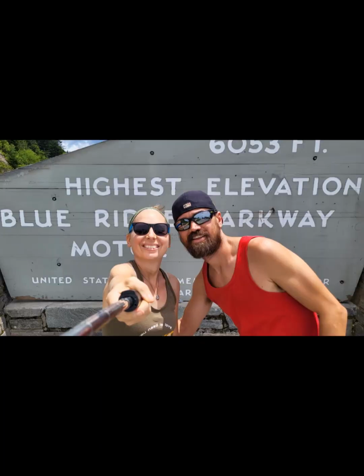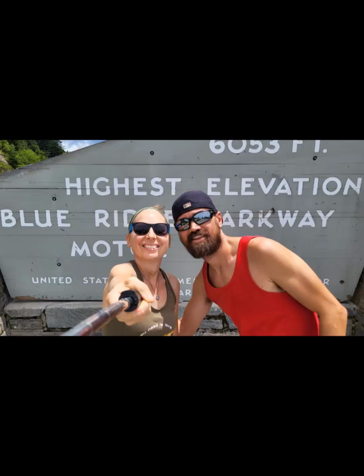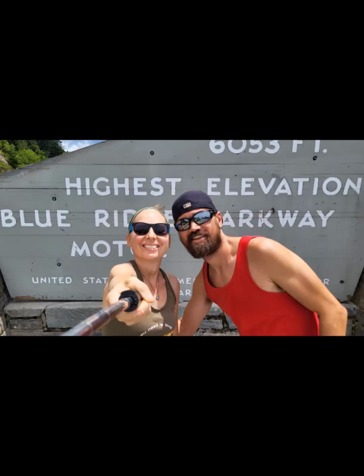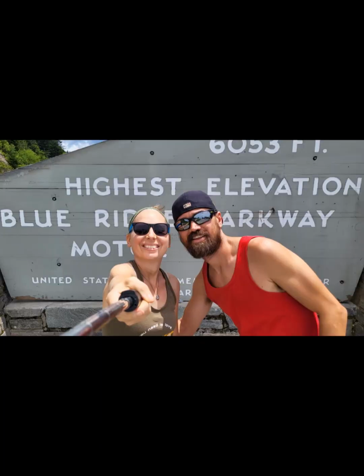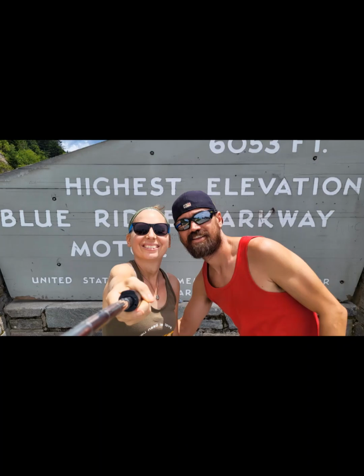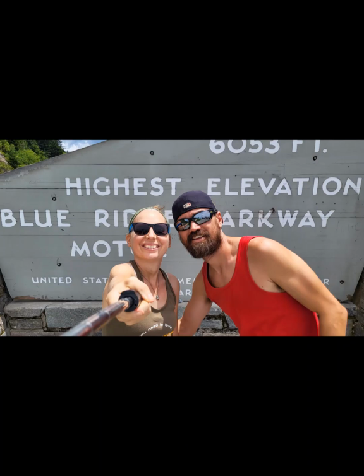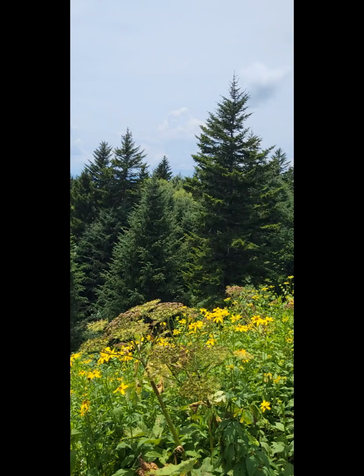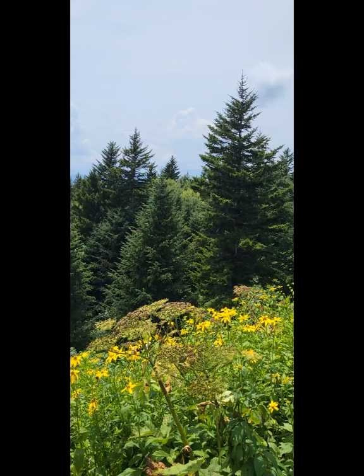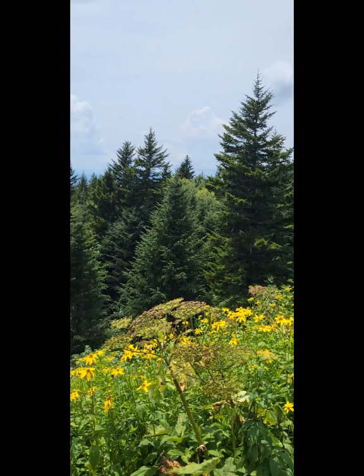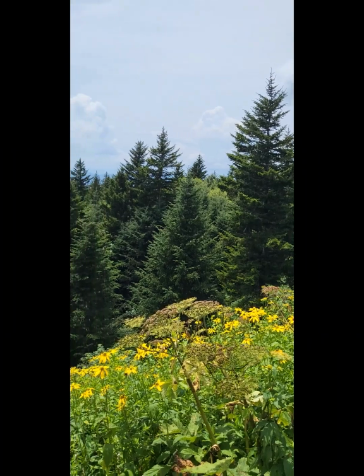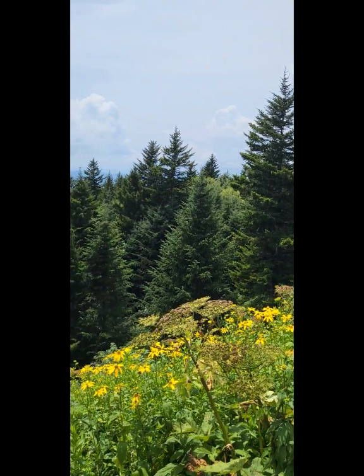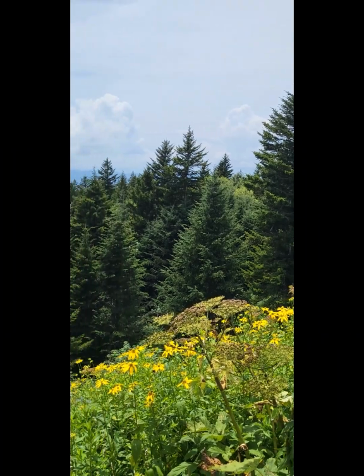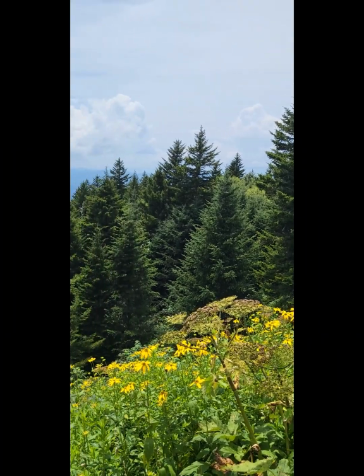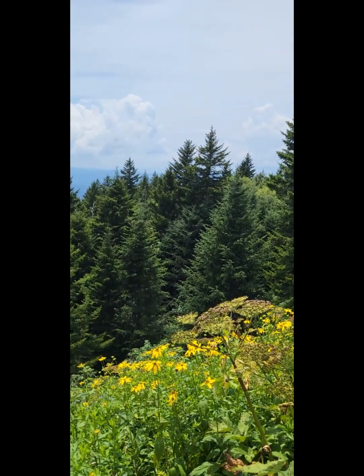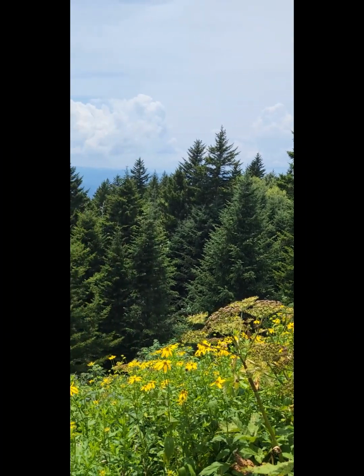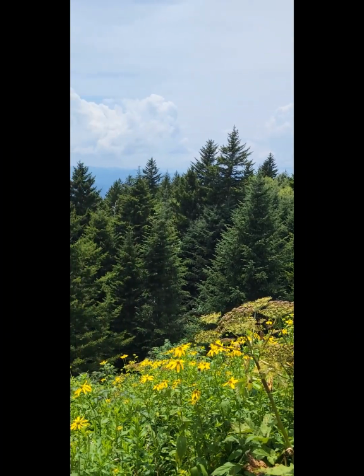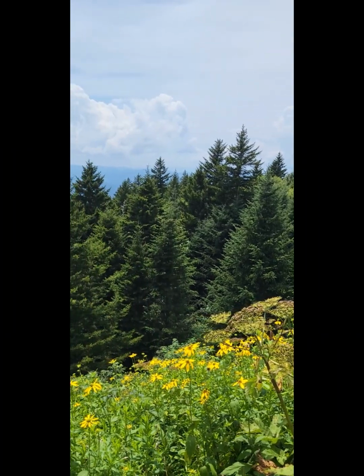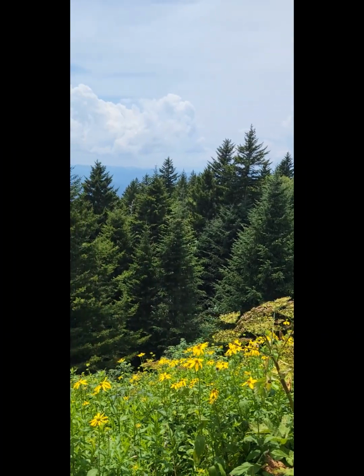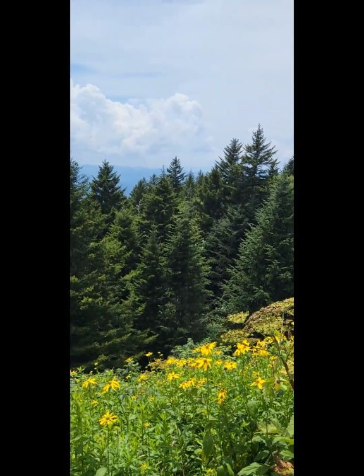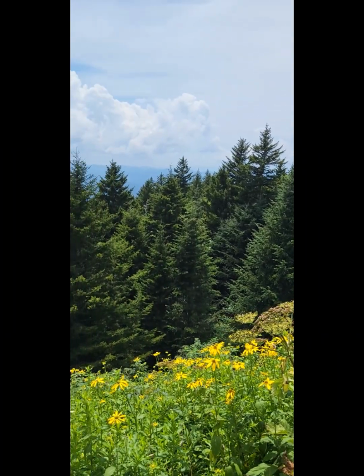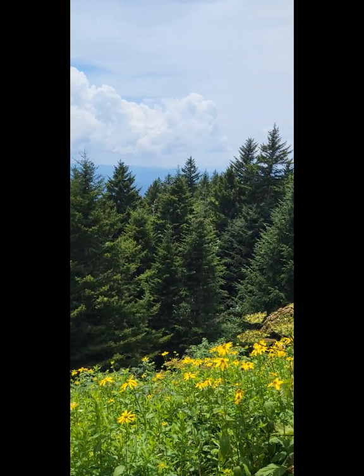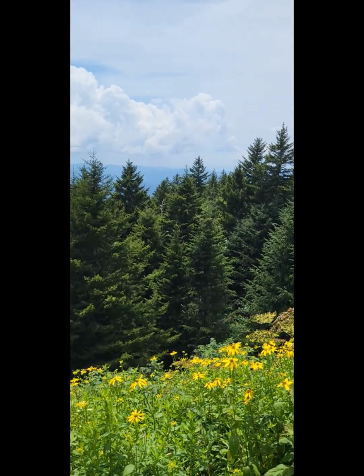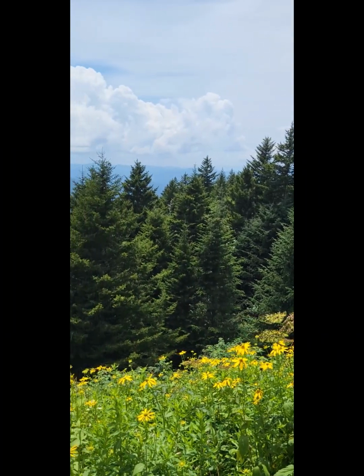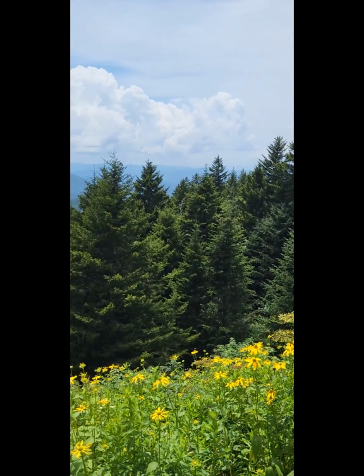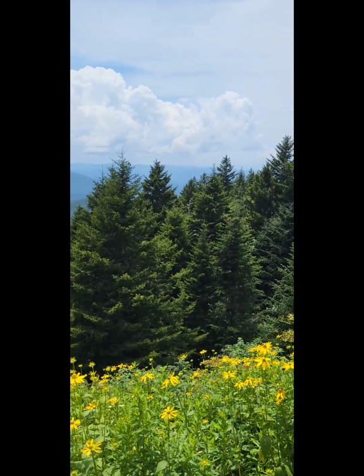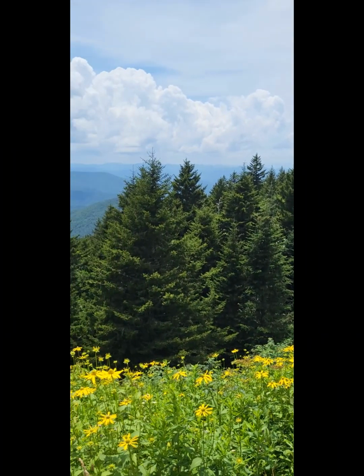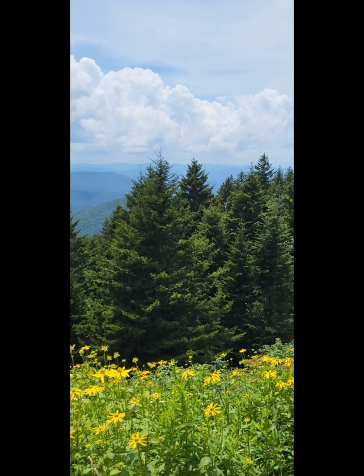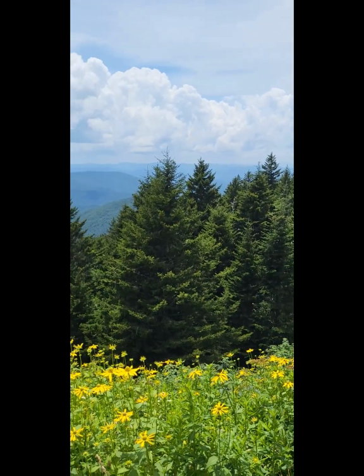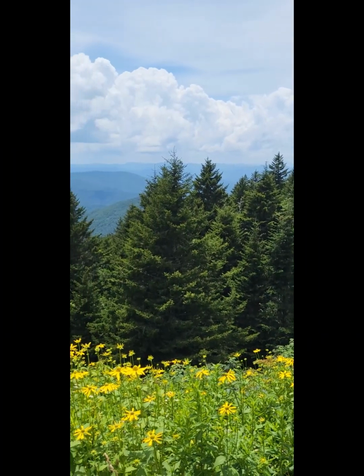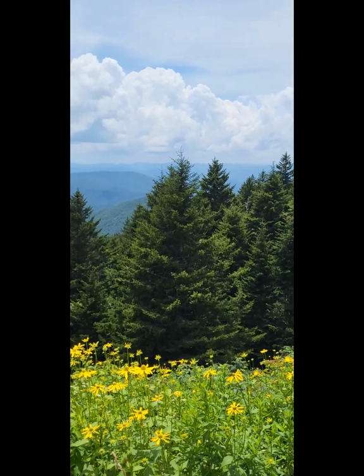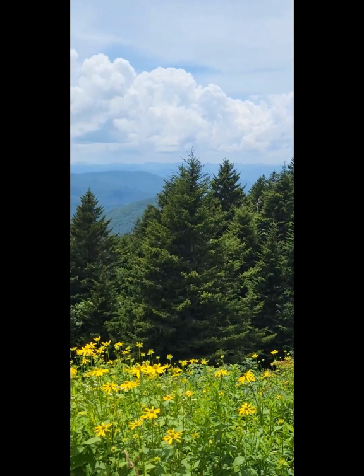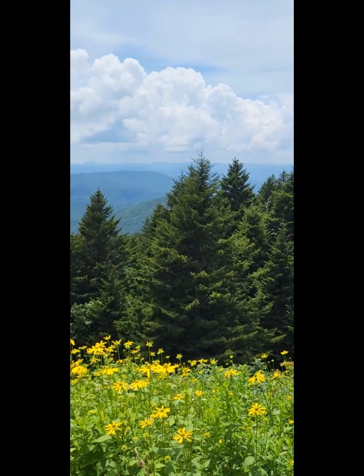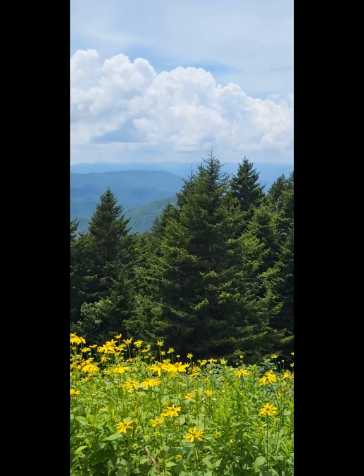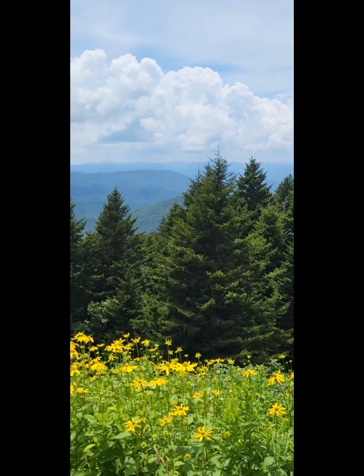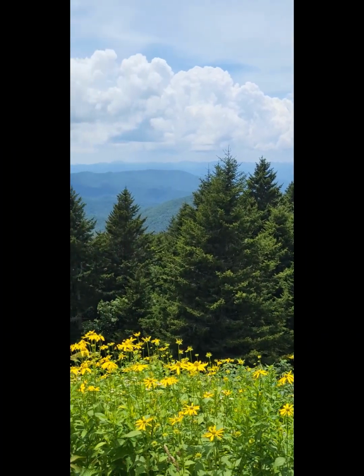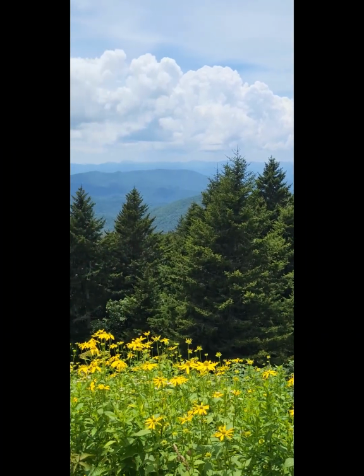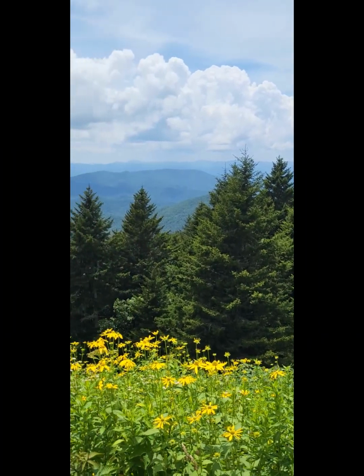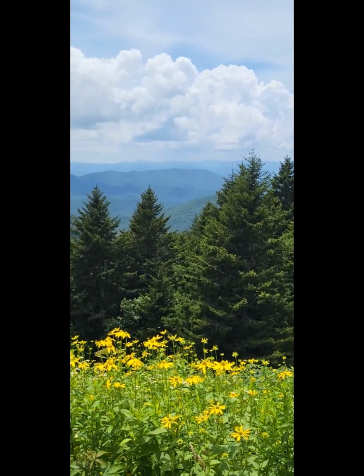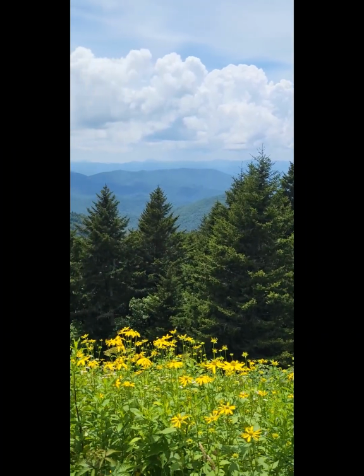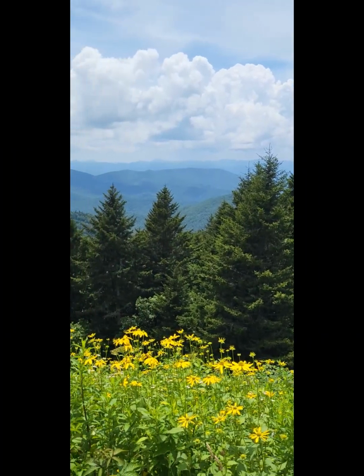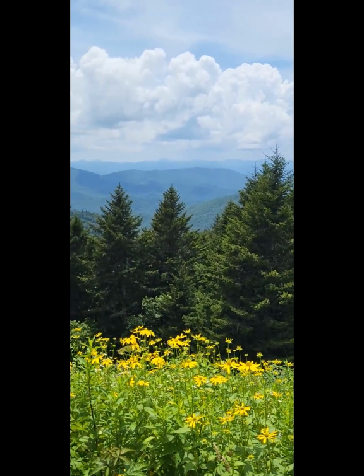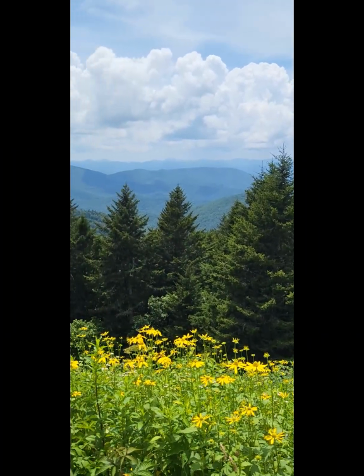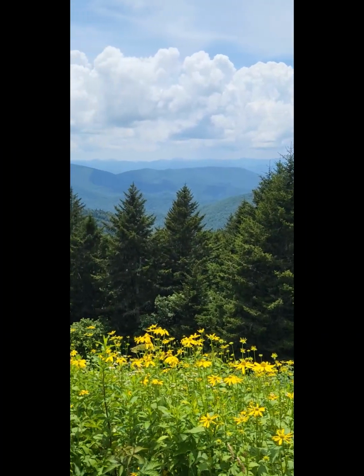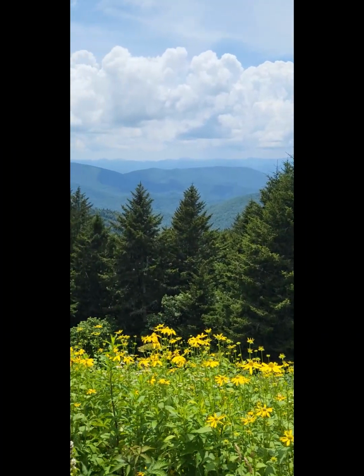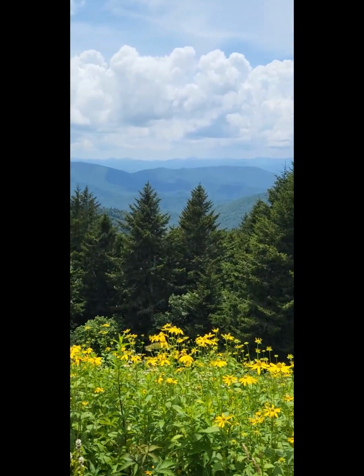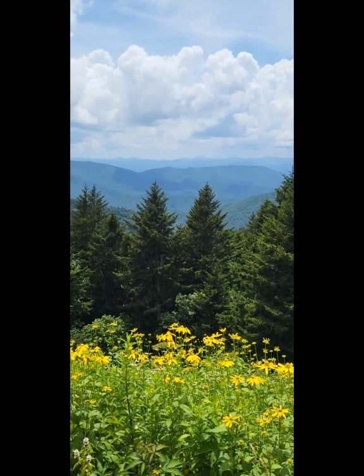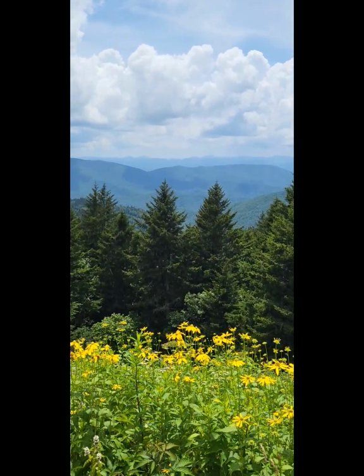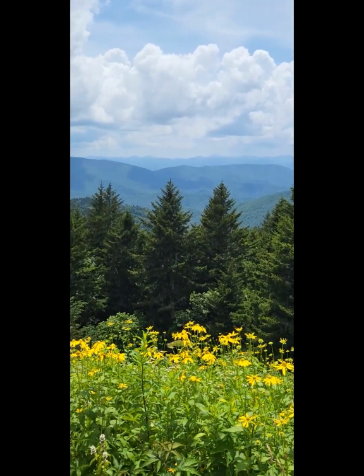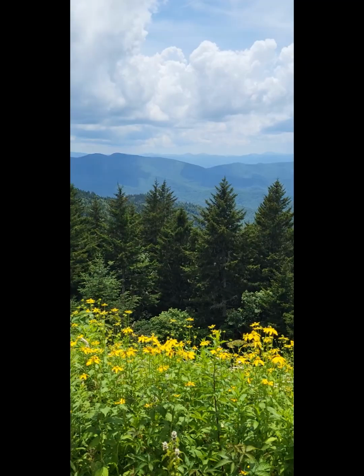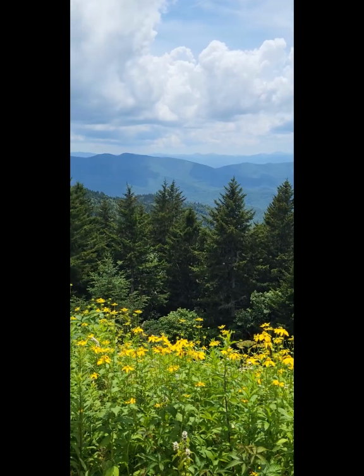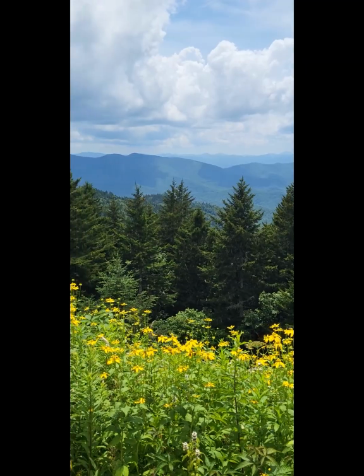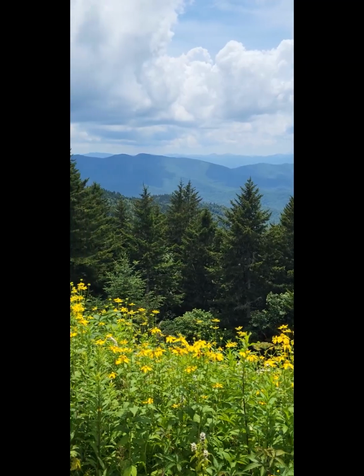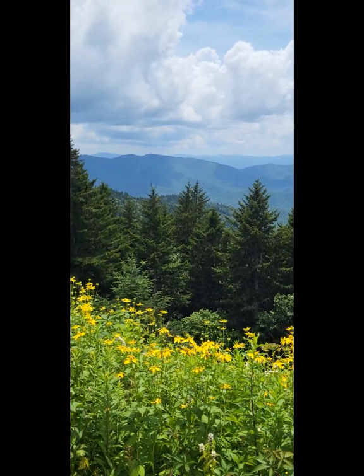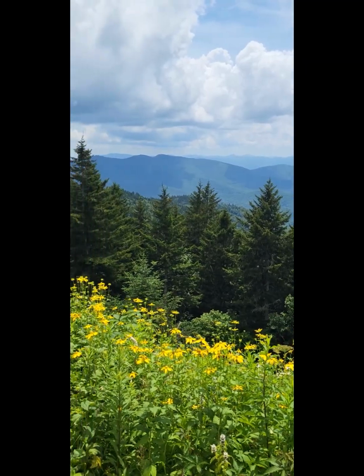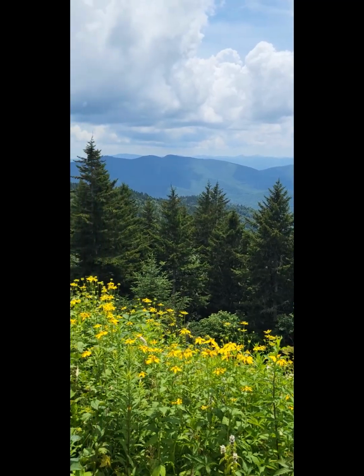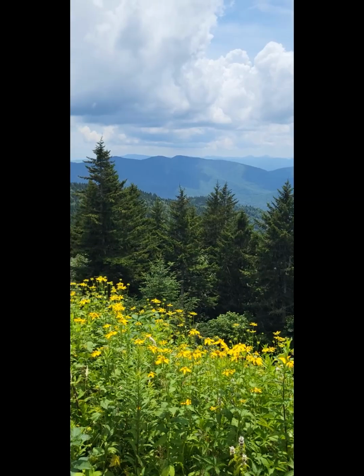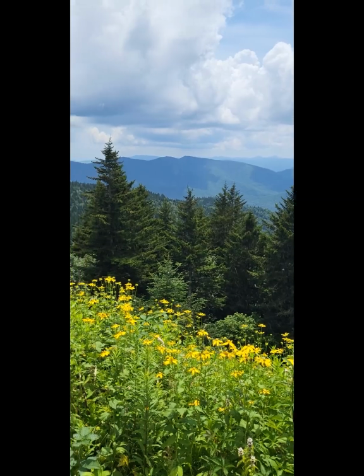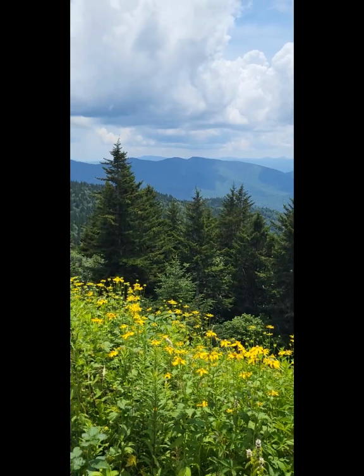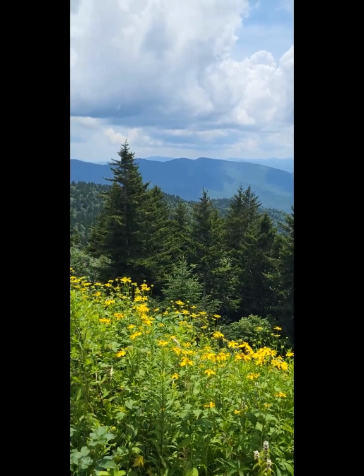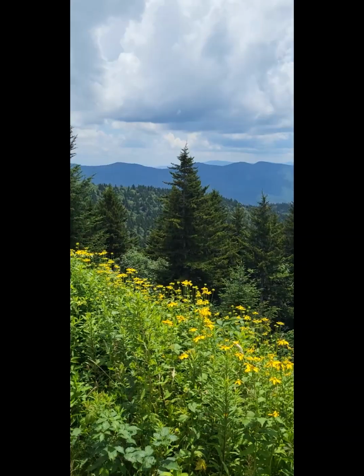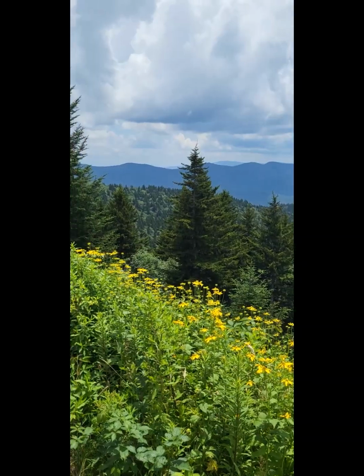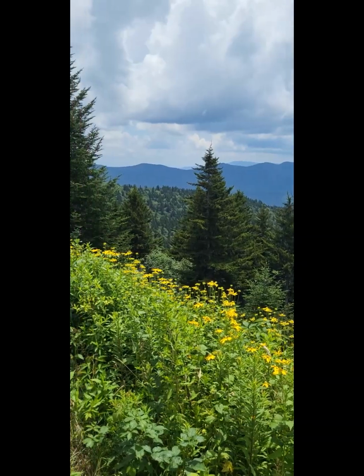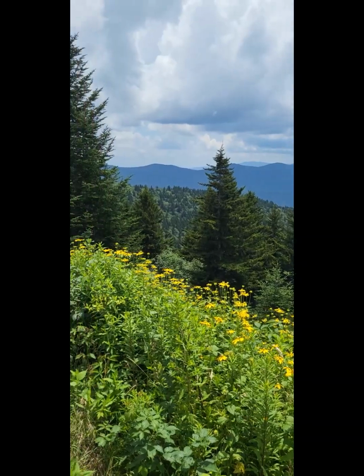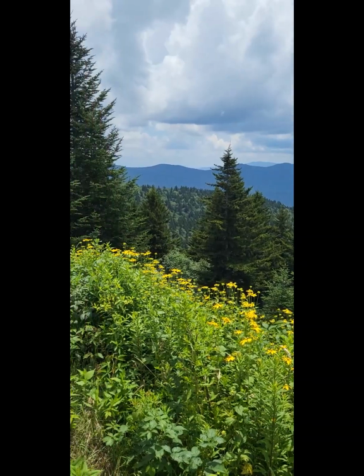We're at the highest point on the Blue Ridge Parkway — 6,000 feet.